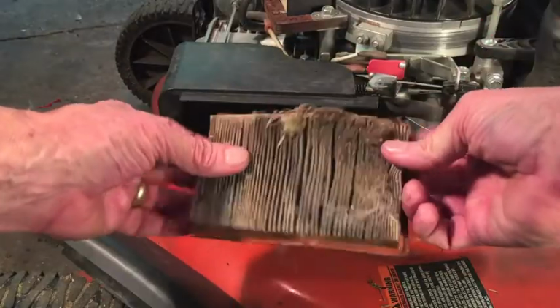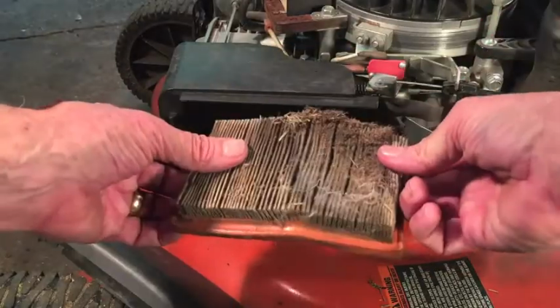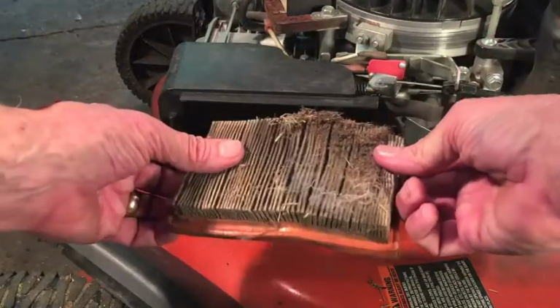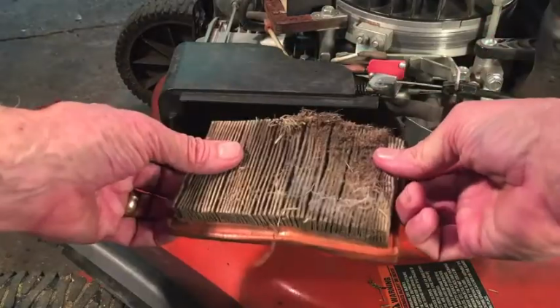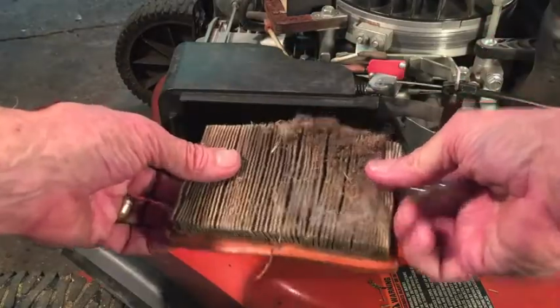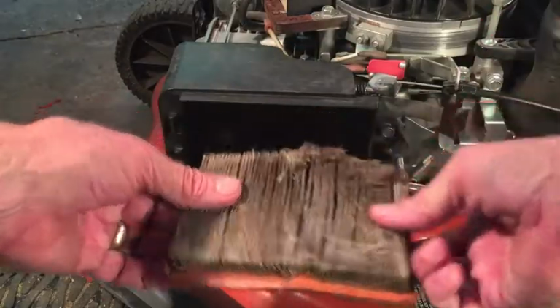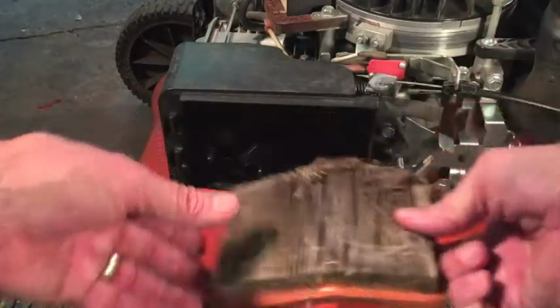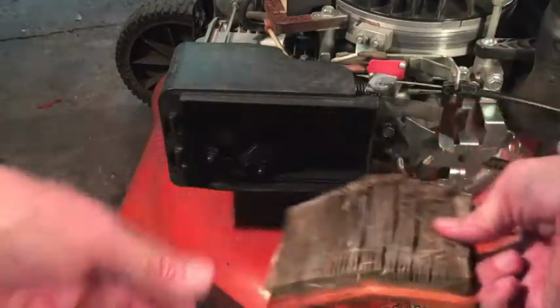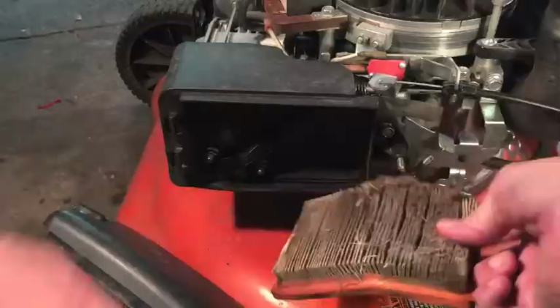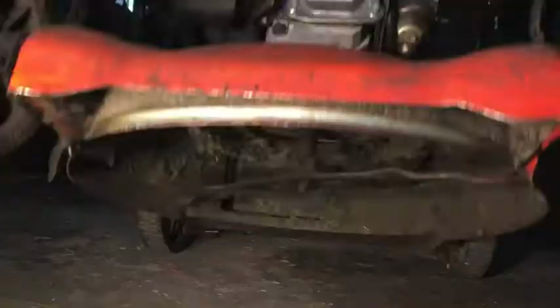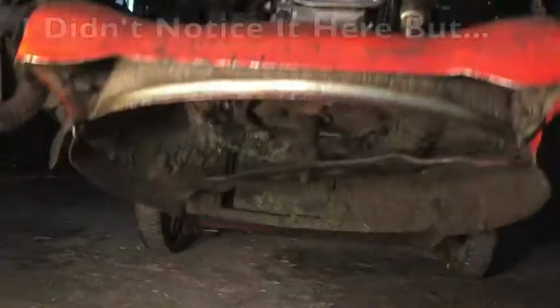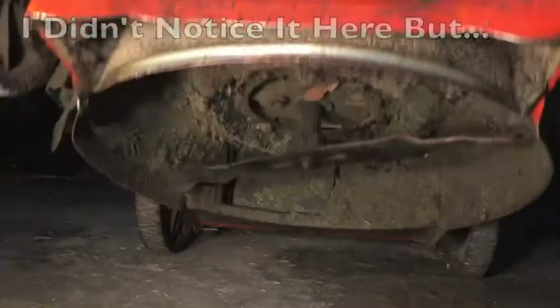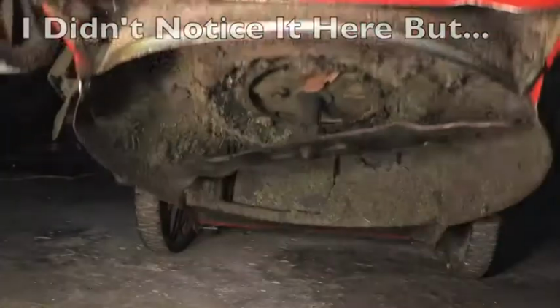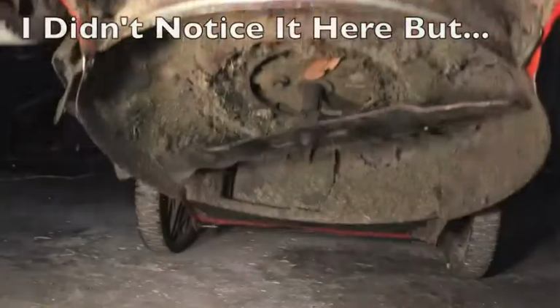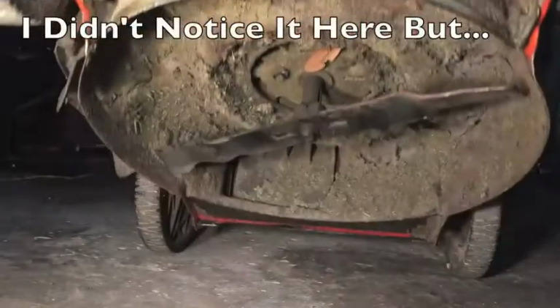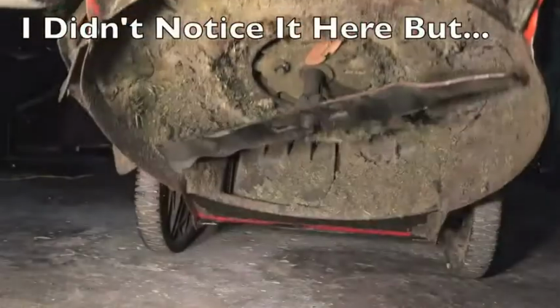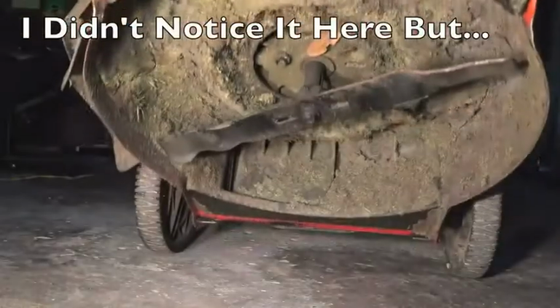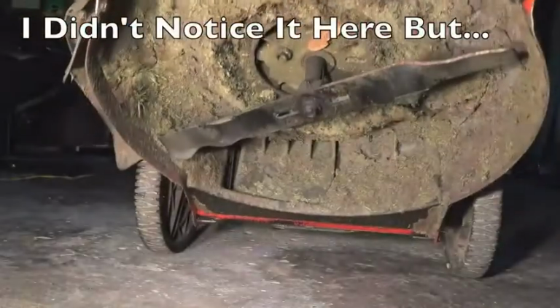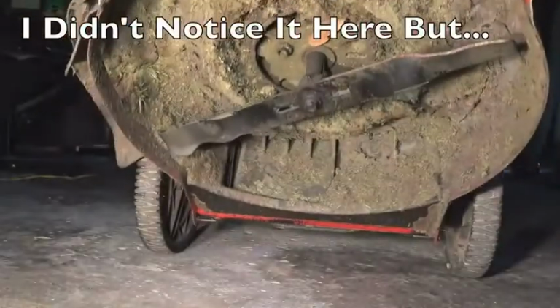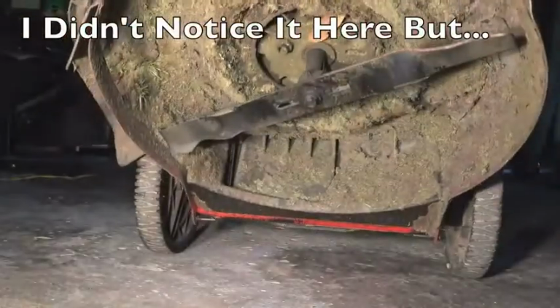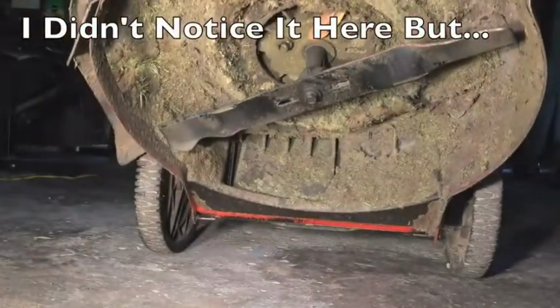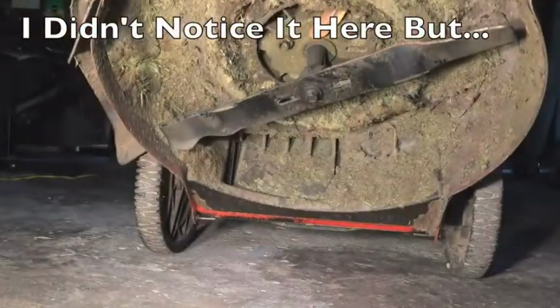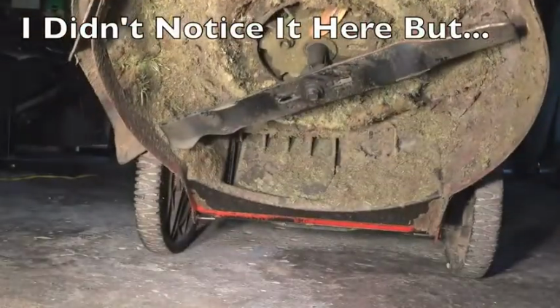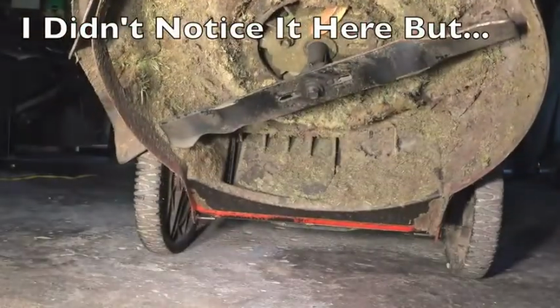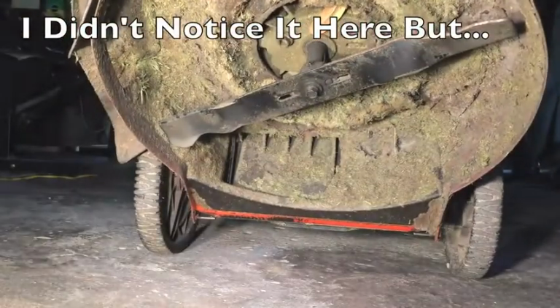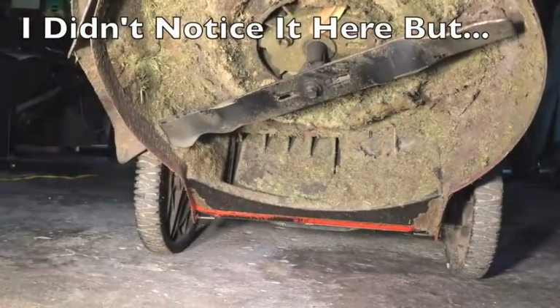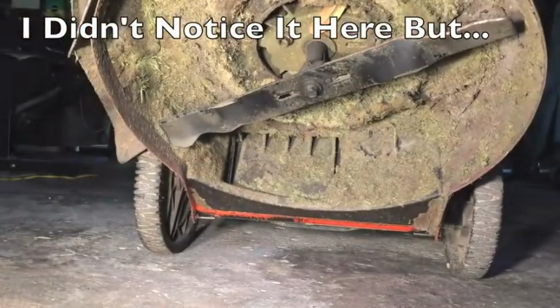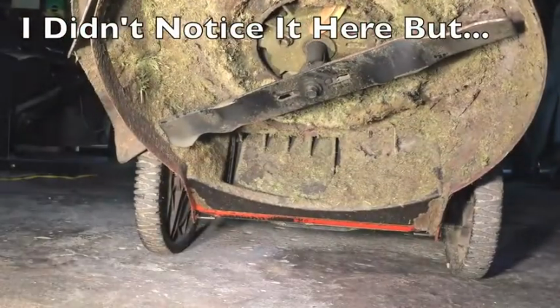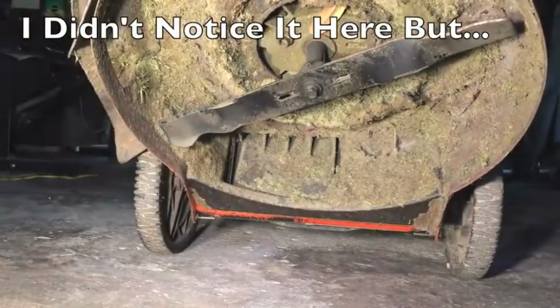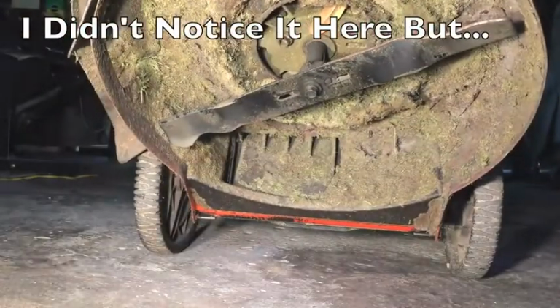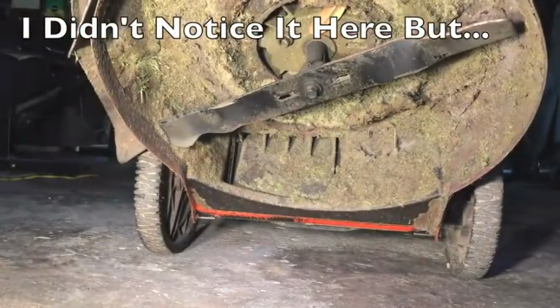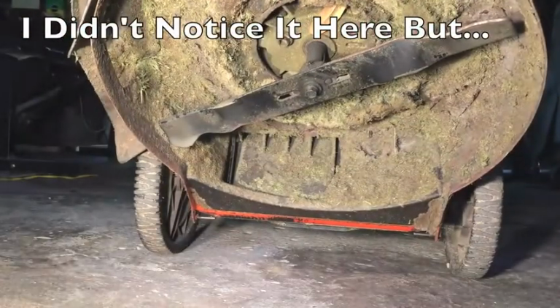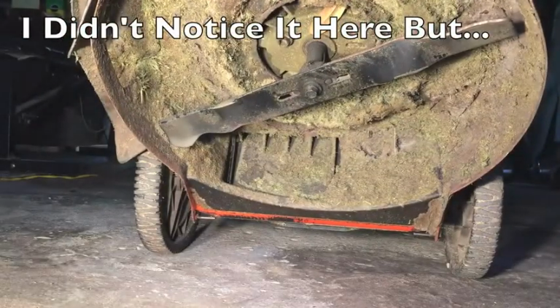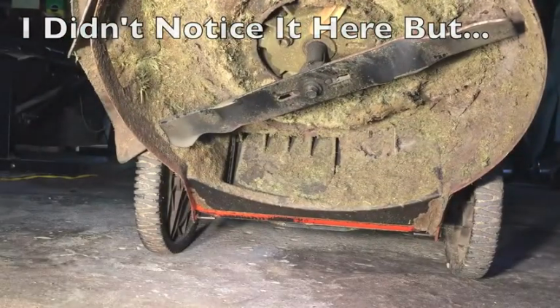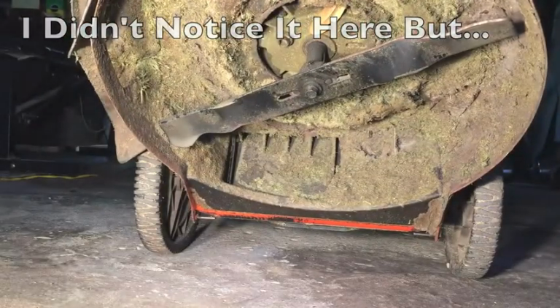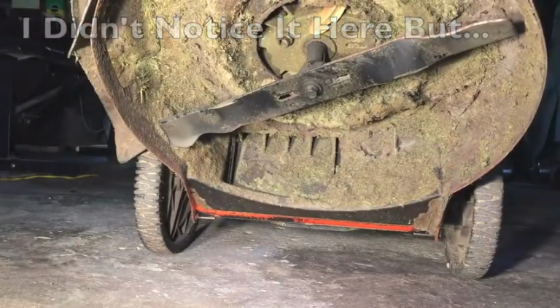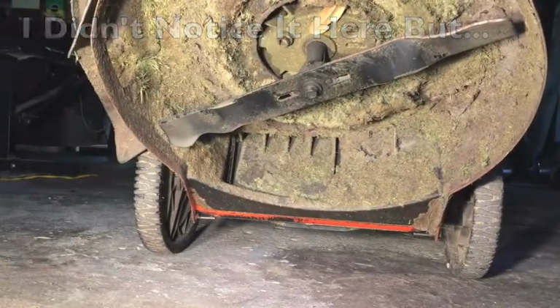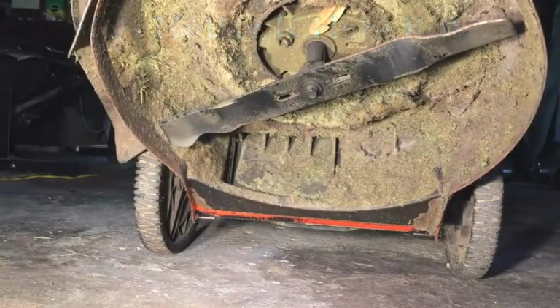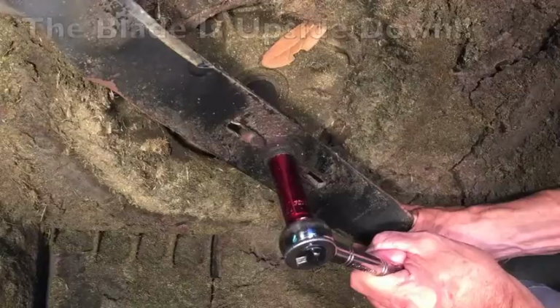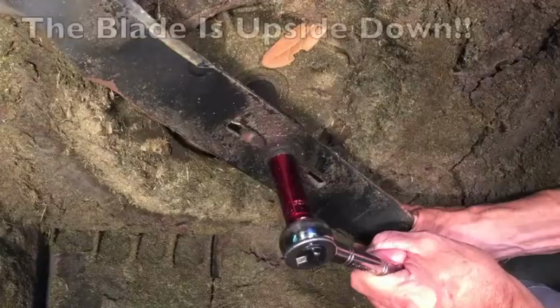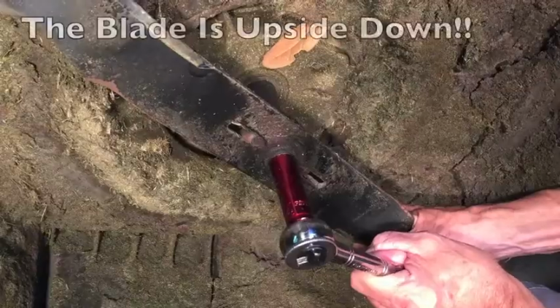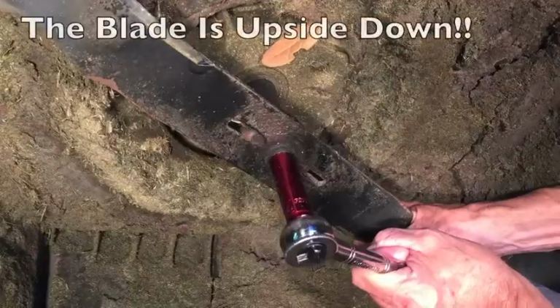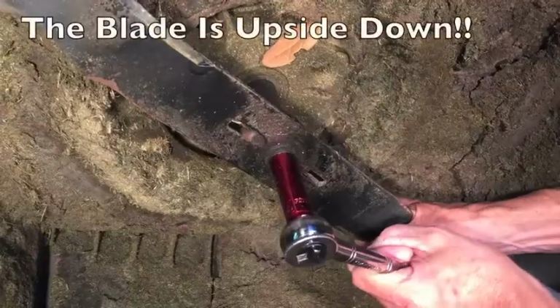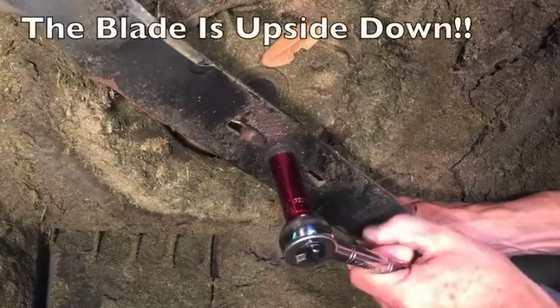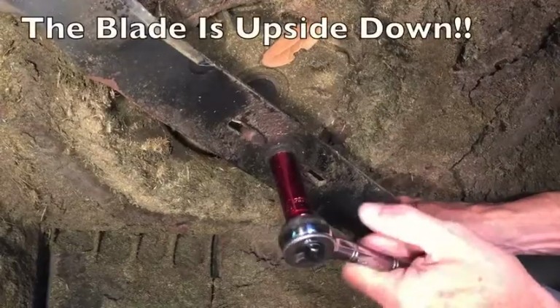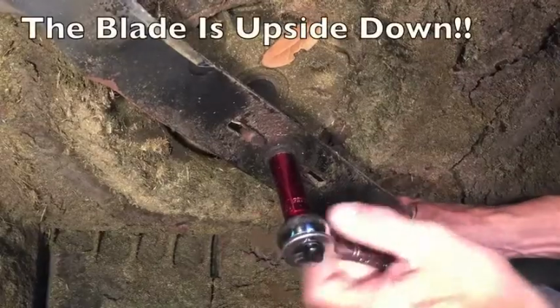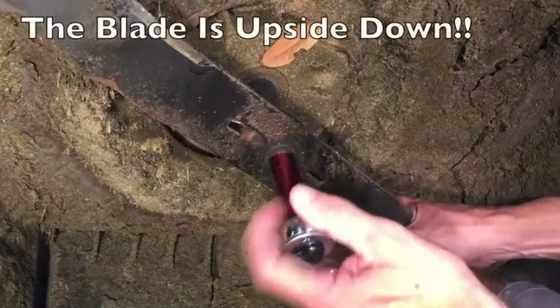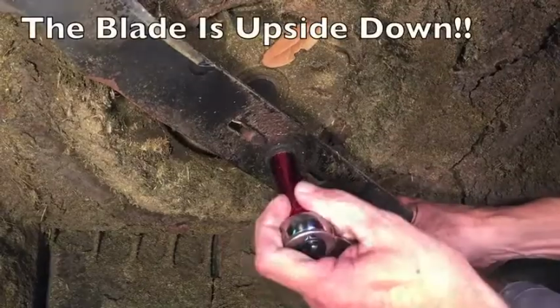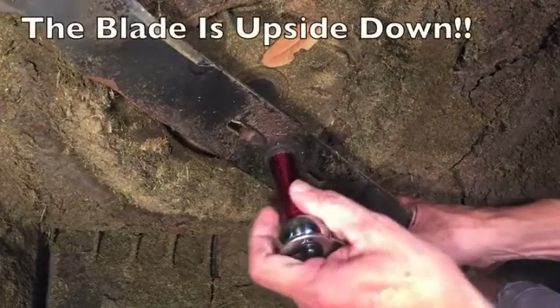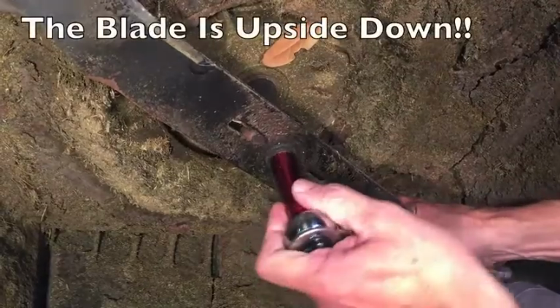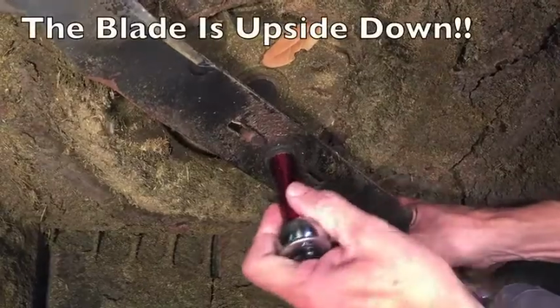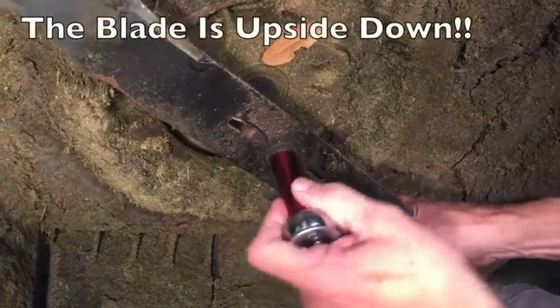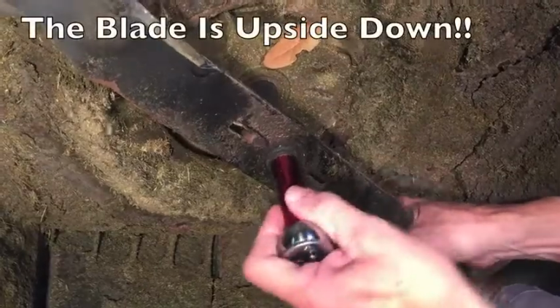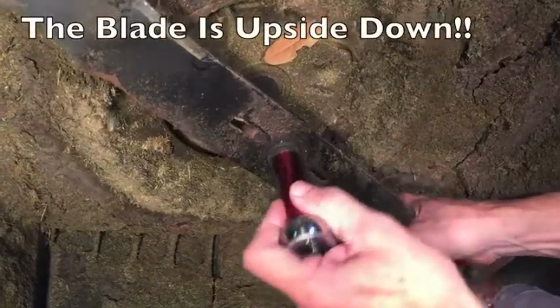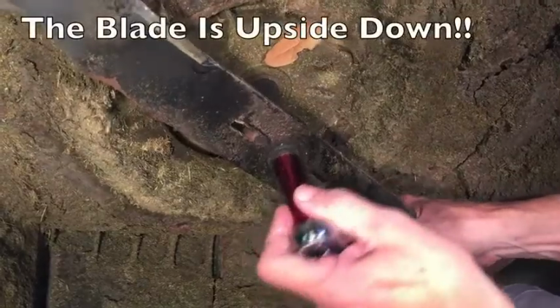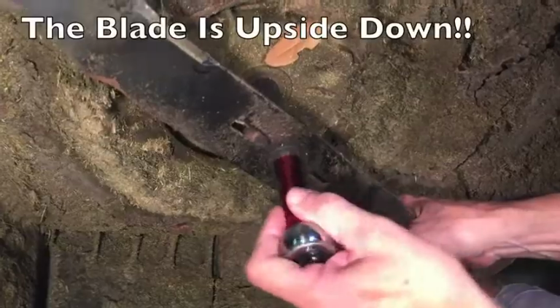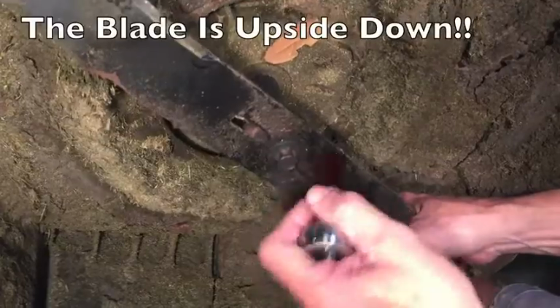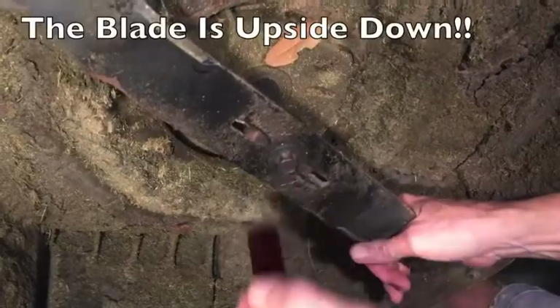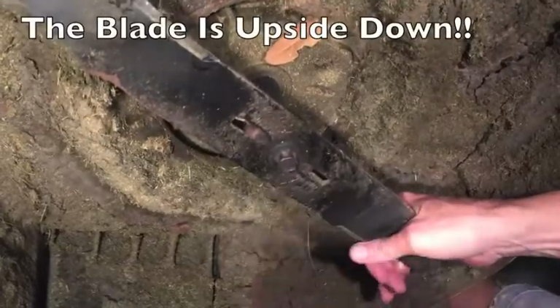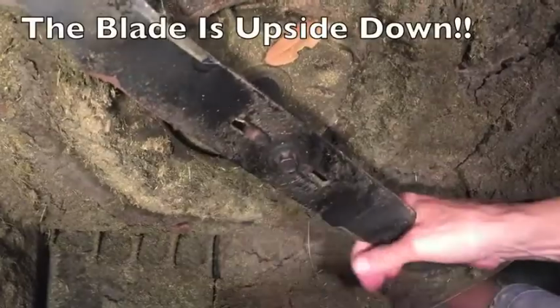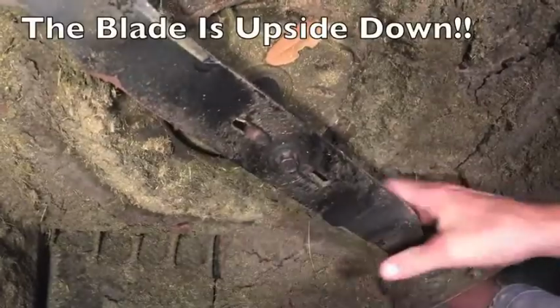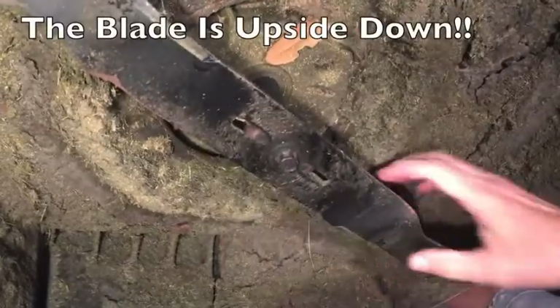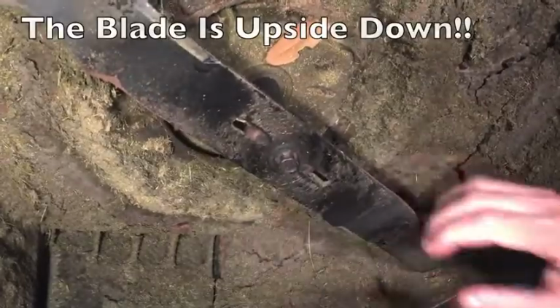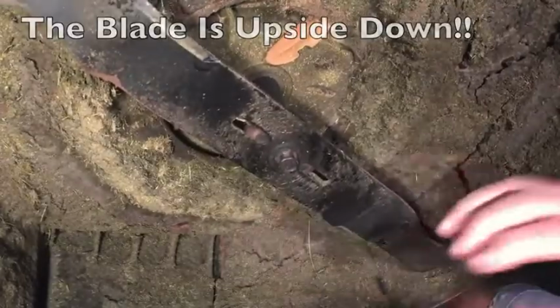Let's check out the air filter — yeah, they didn't take care of this, that's pretty bad. Now let's make sure it has a blade and that the blade is tight, and that's yes on both counts.